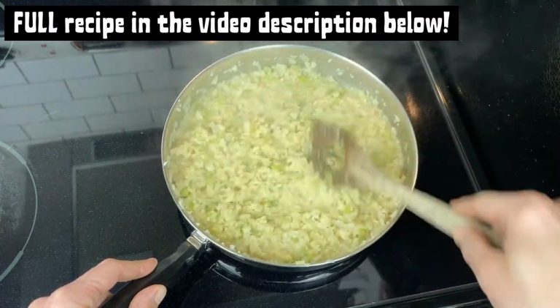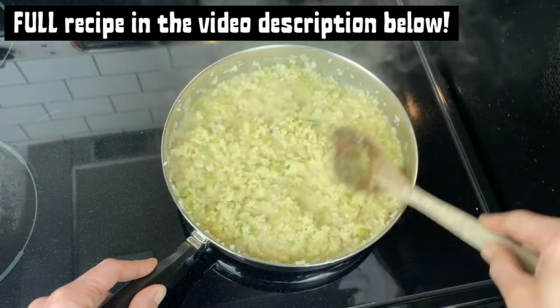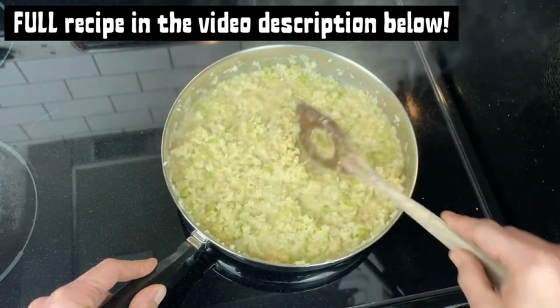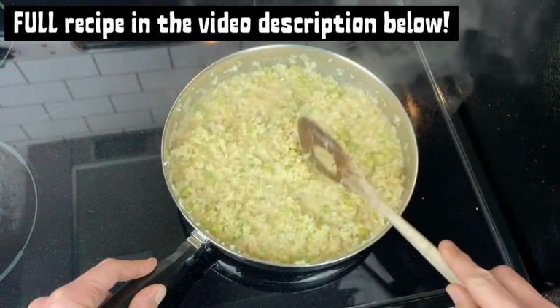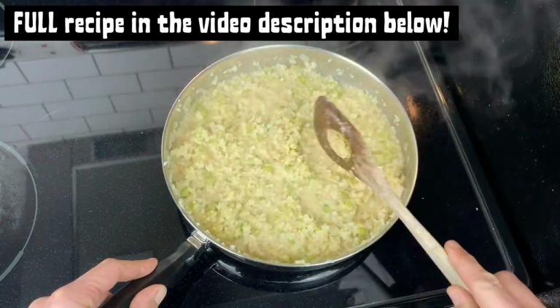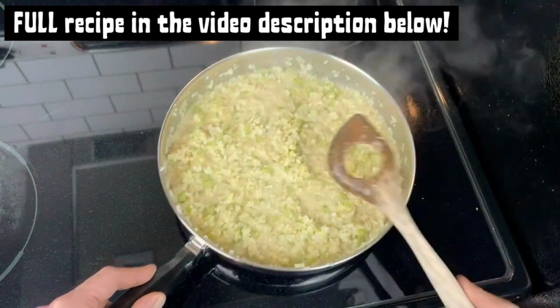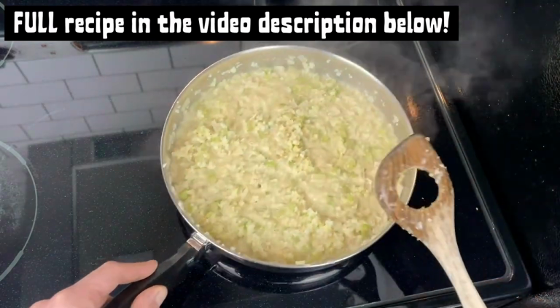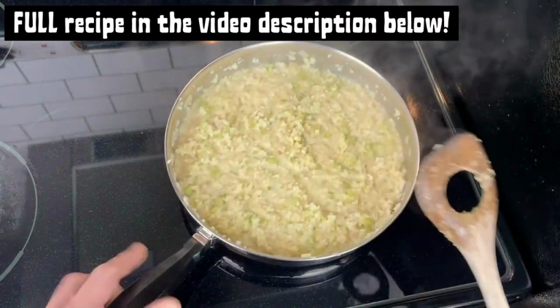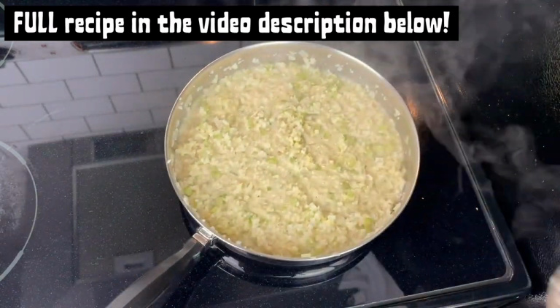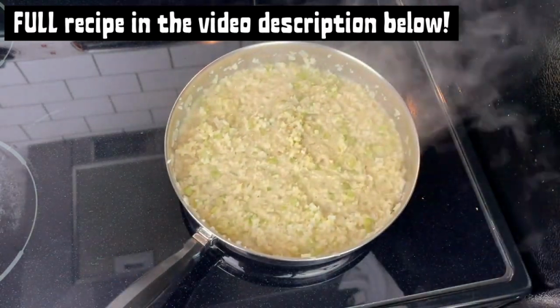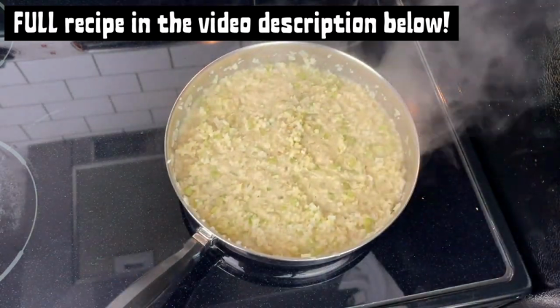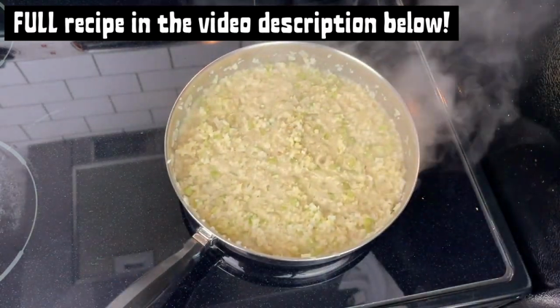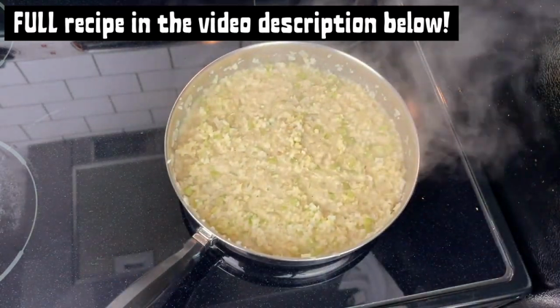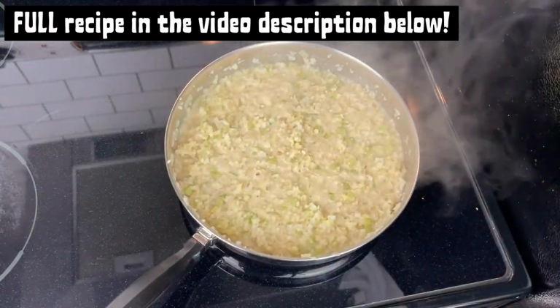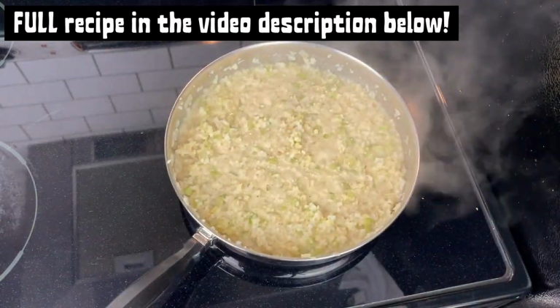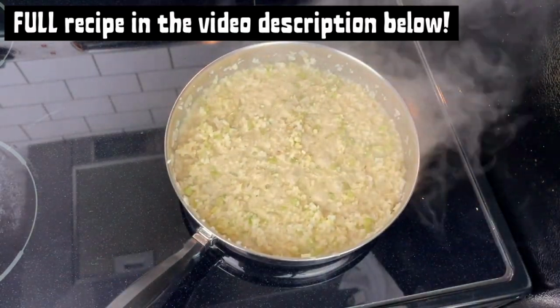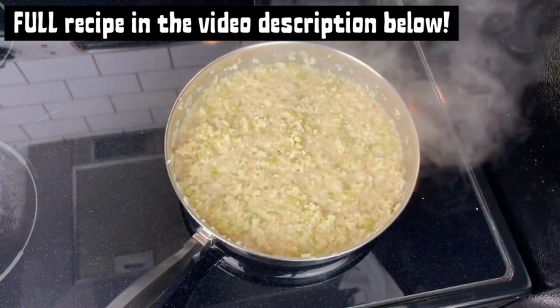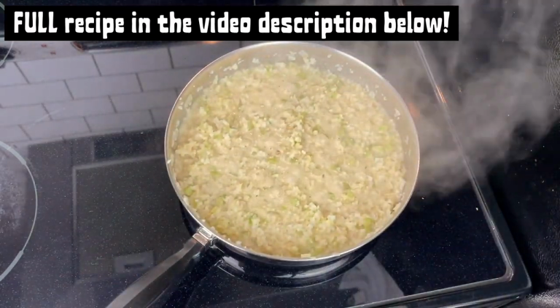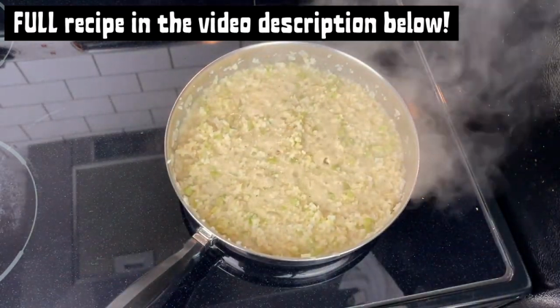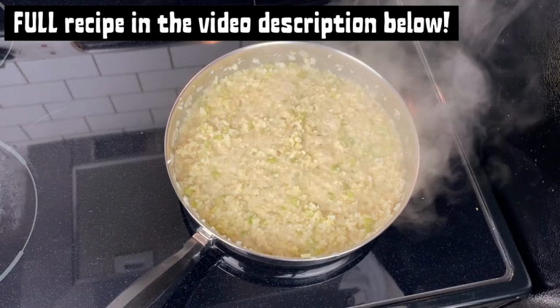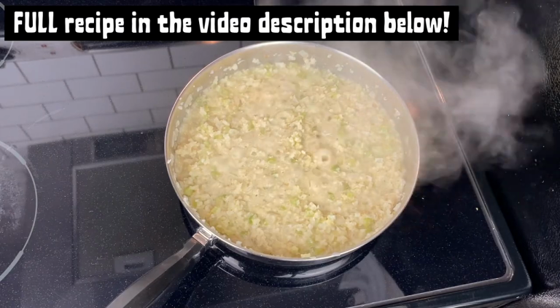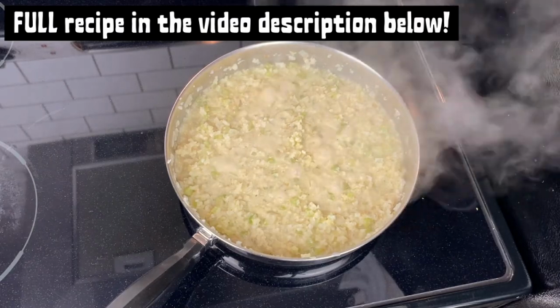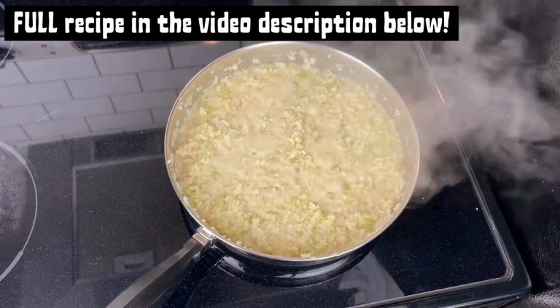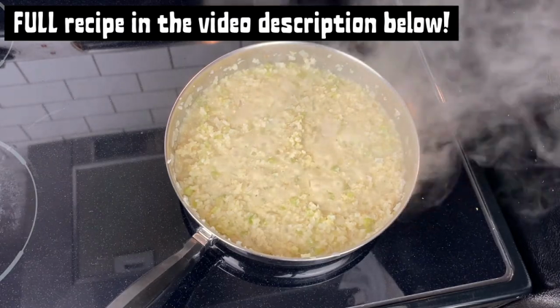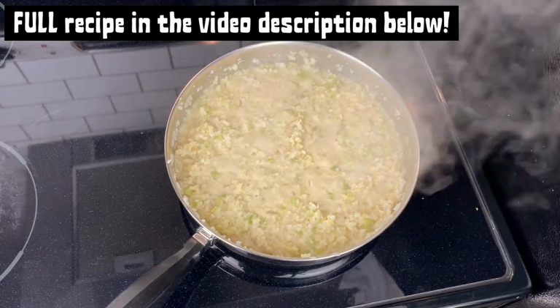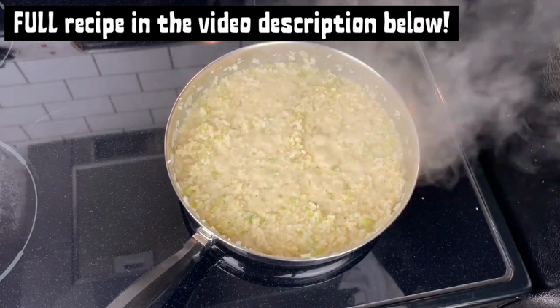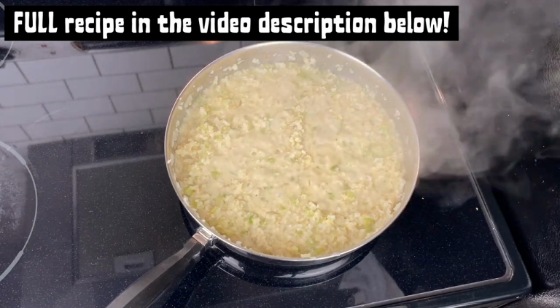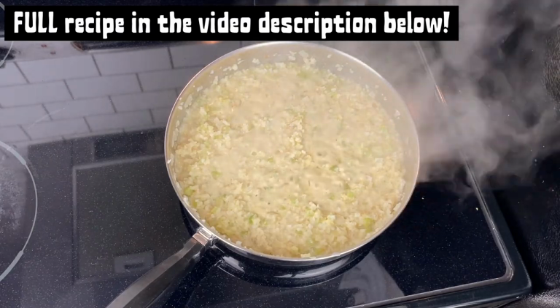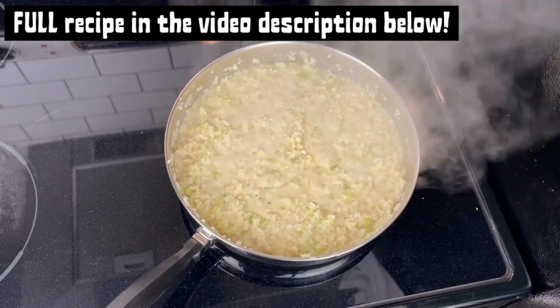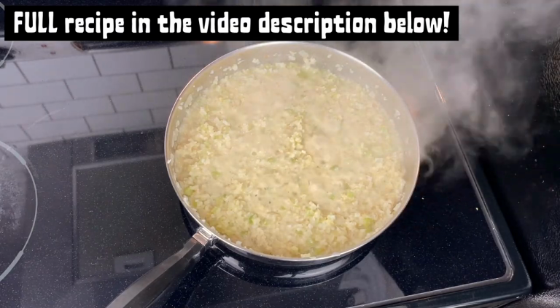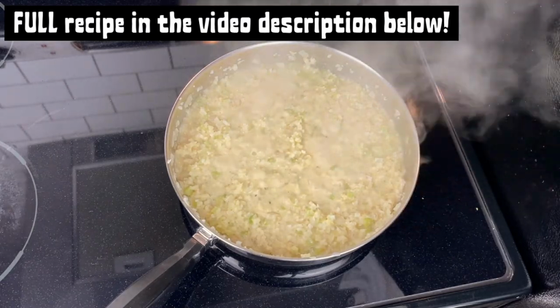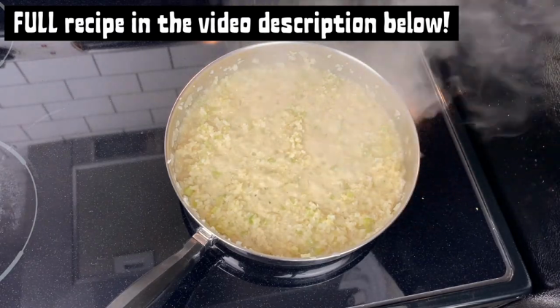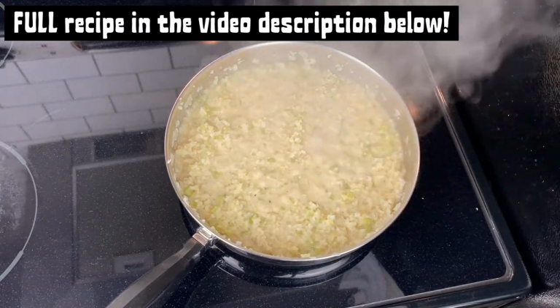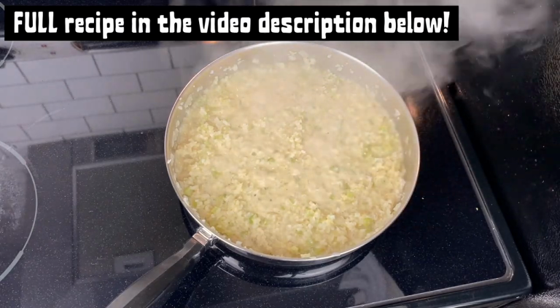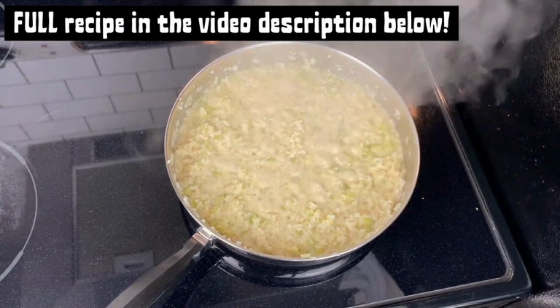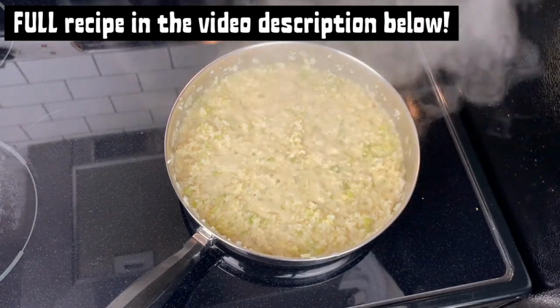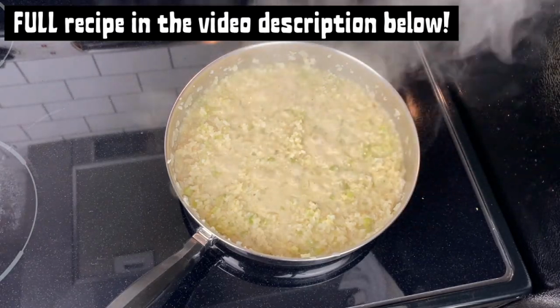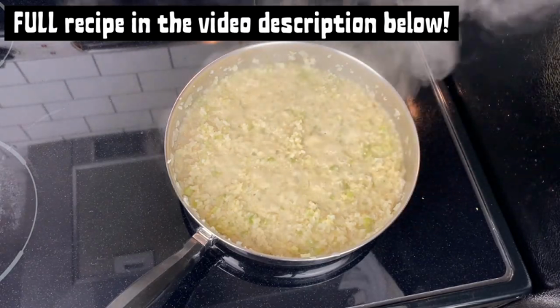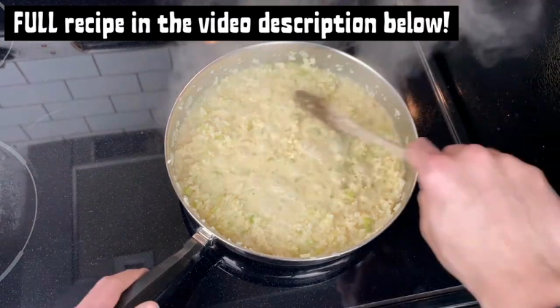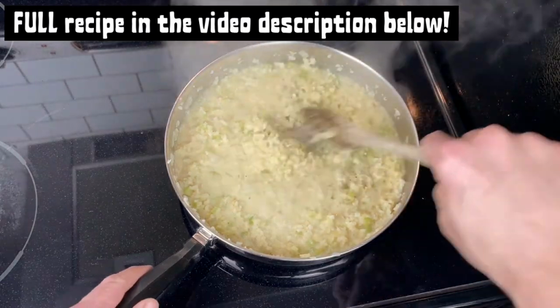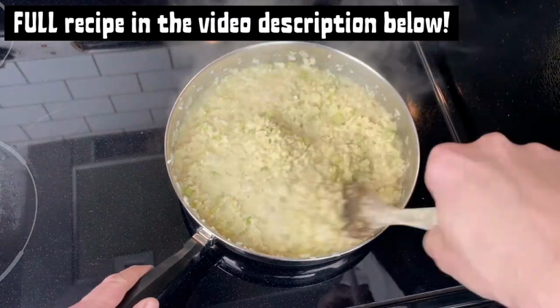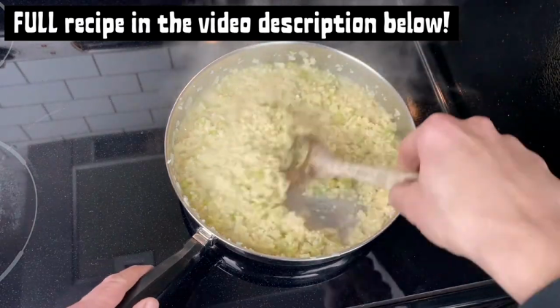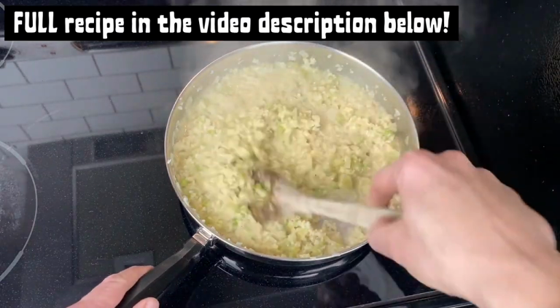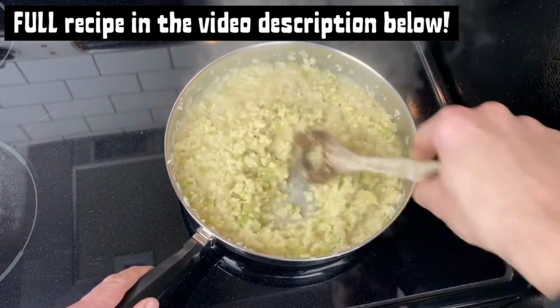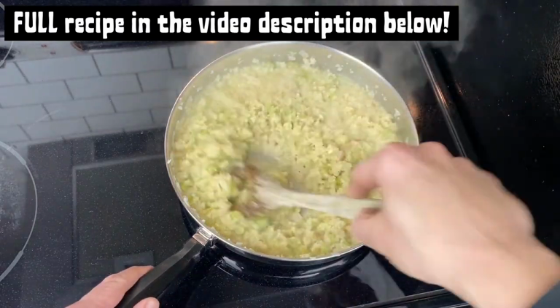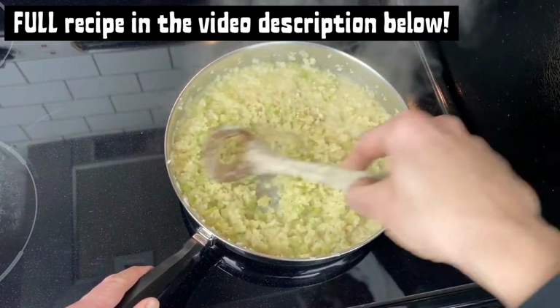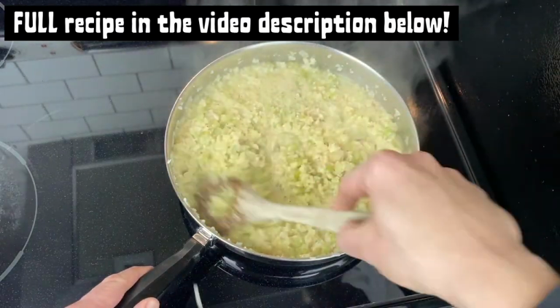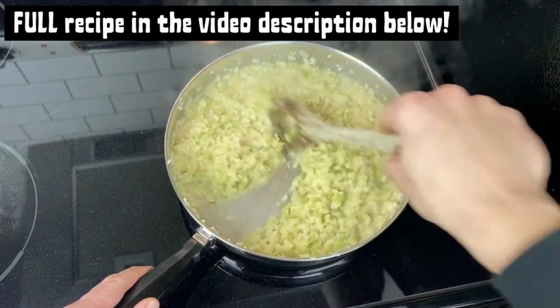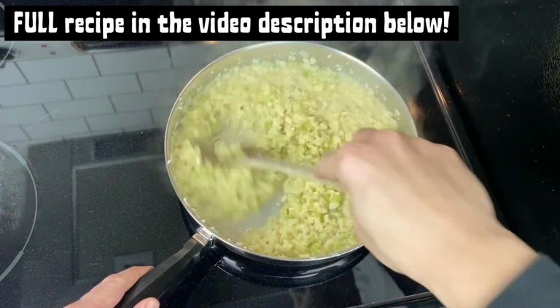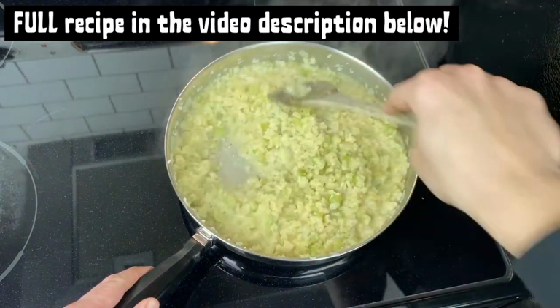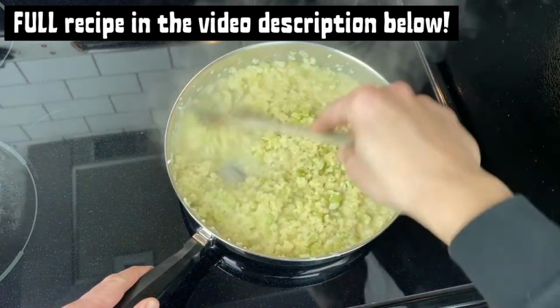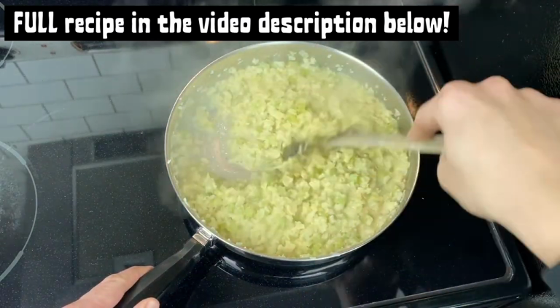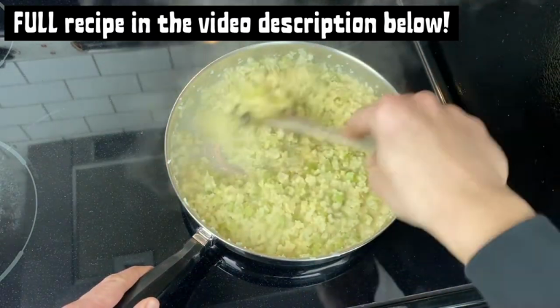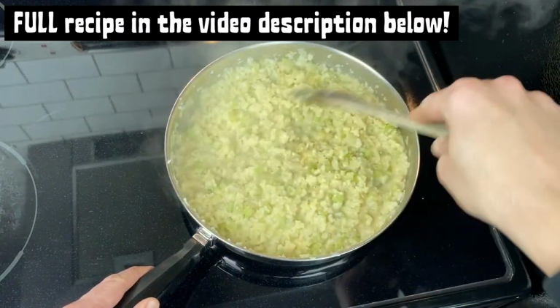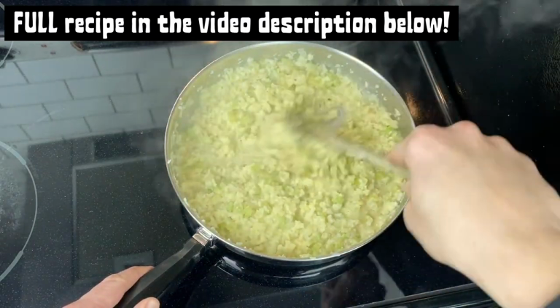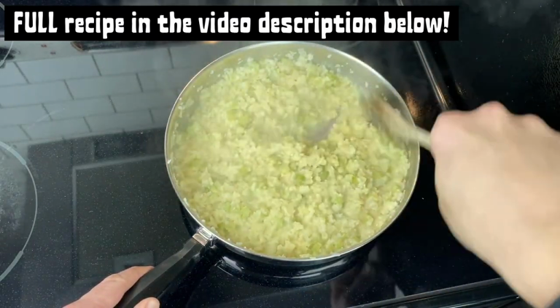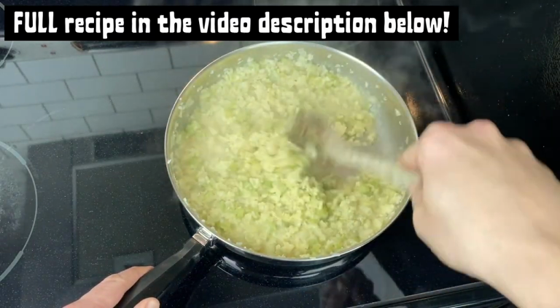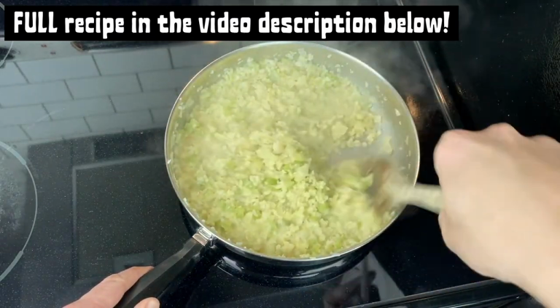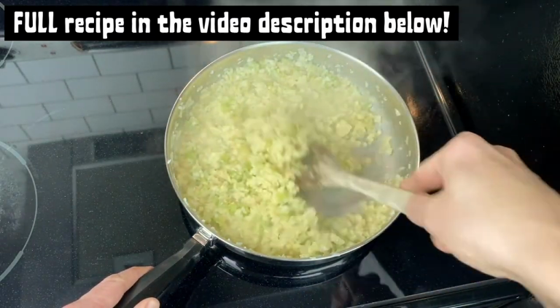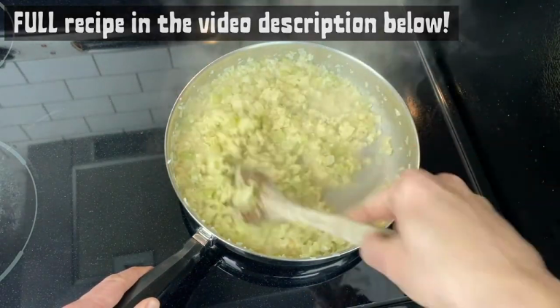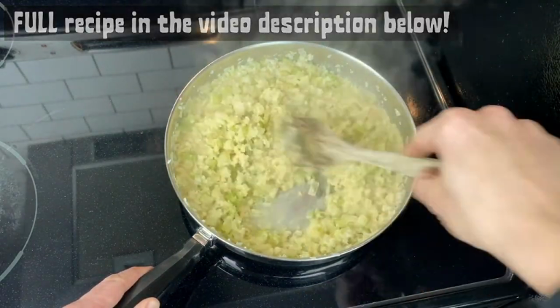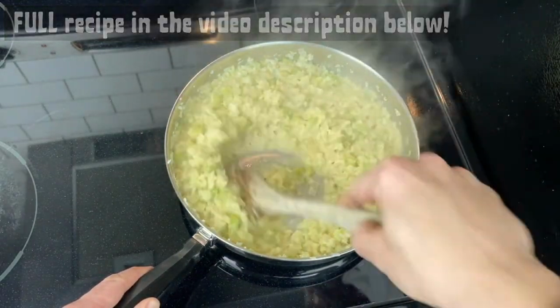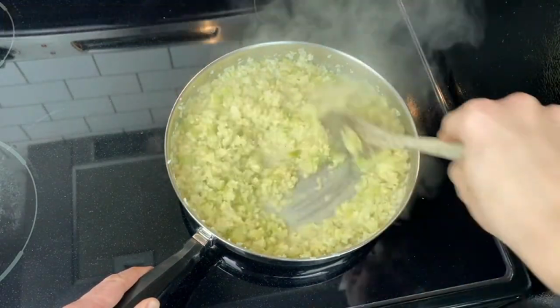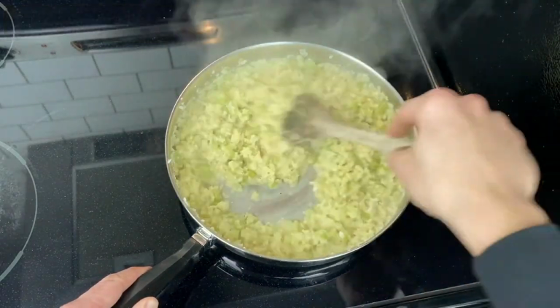Just let that simmer for a few more minutes to thicken up as the moisture evaporates. Stir it from time to time. It's a pretty quick recipe.